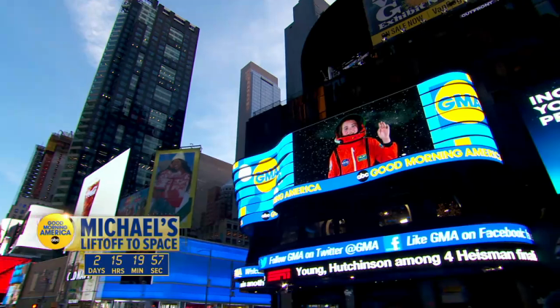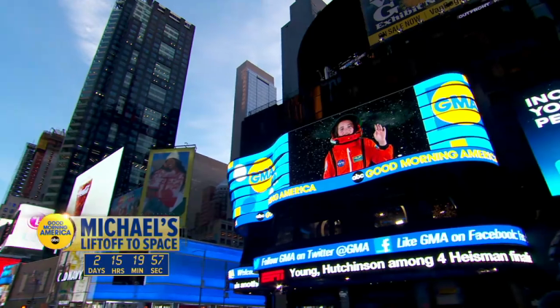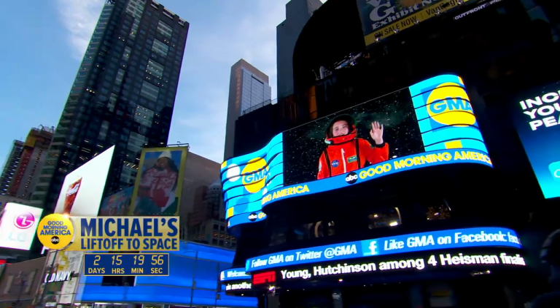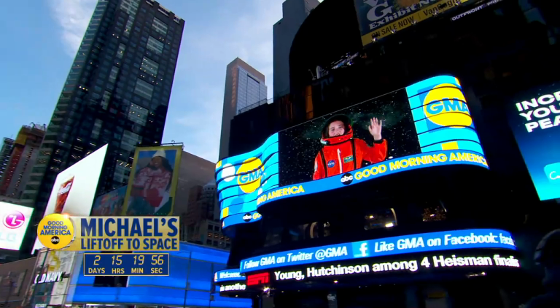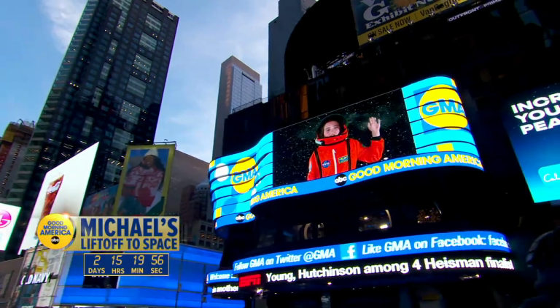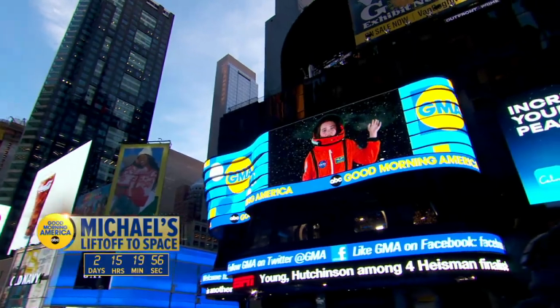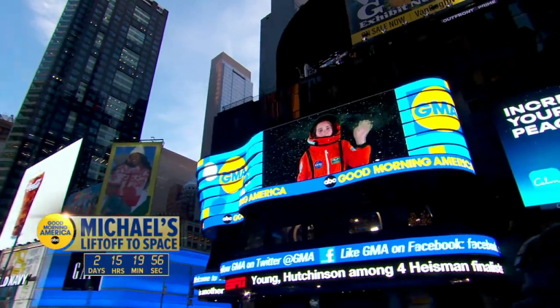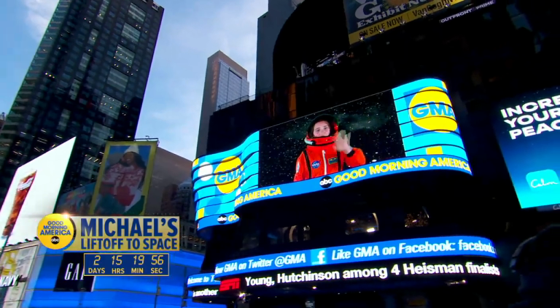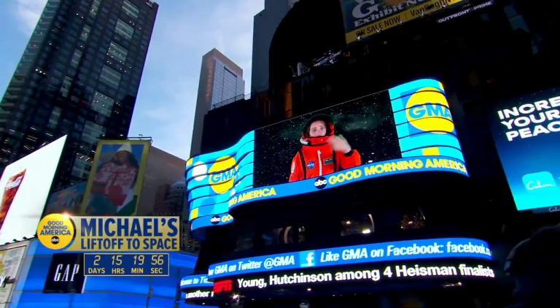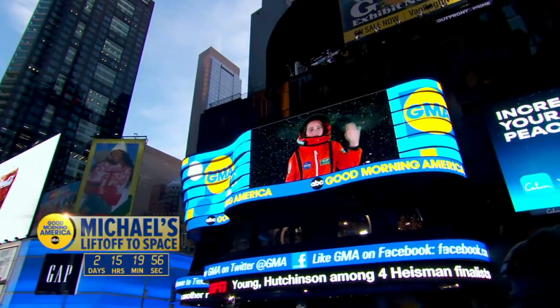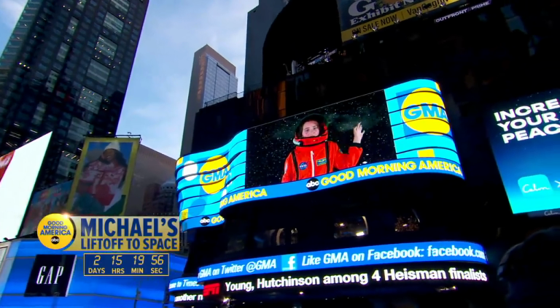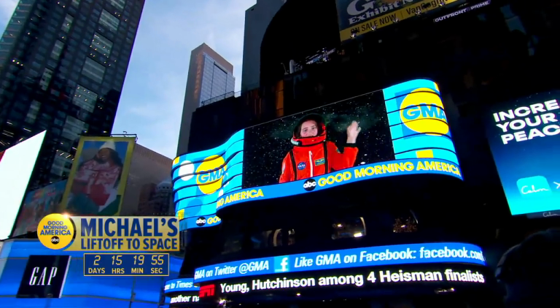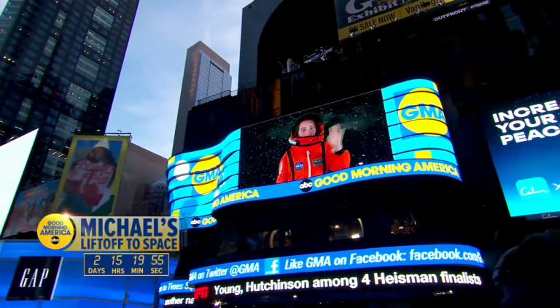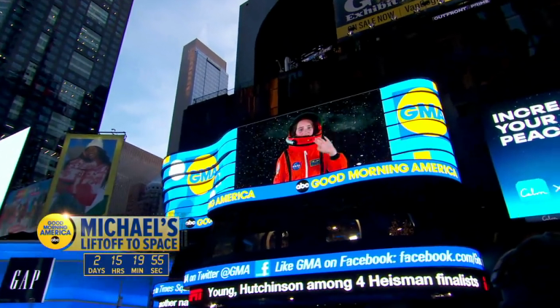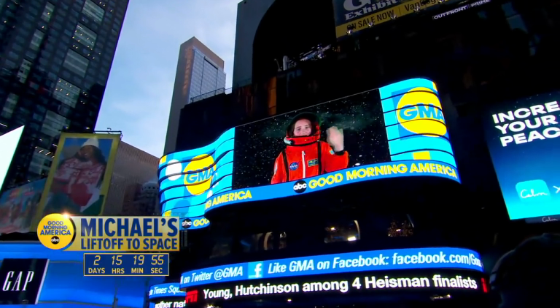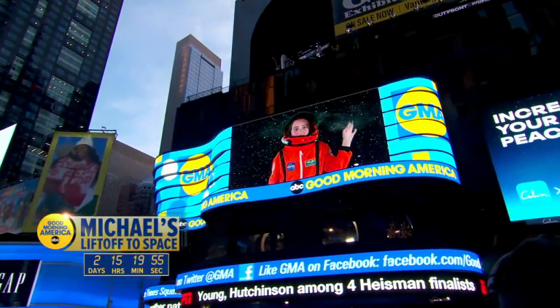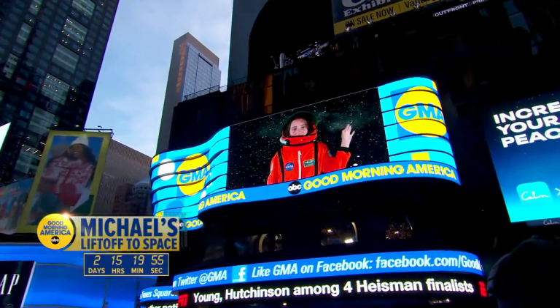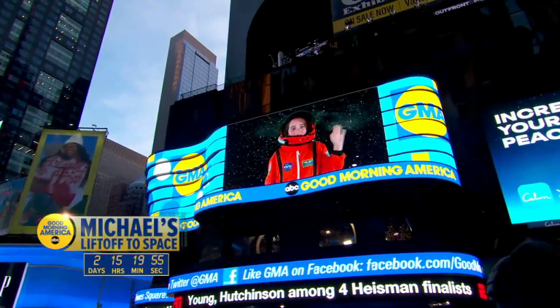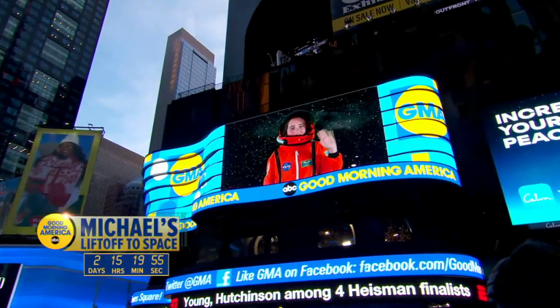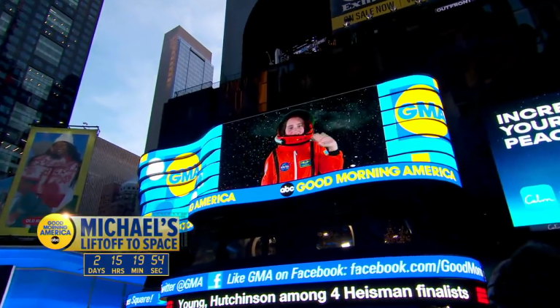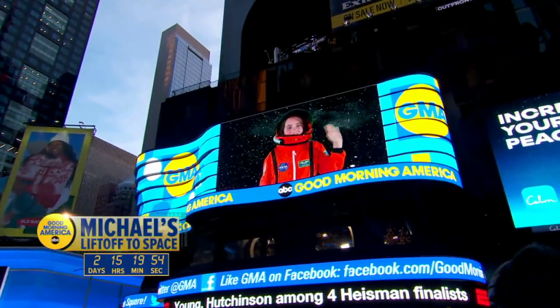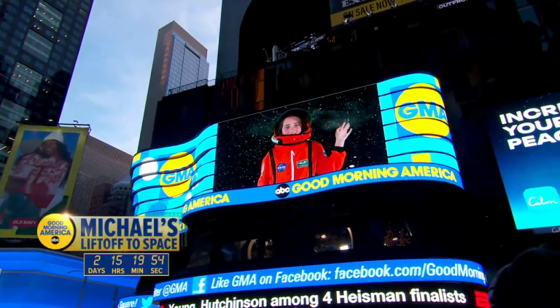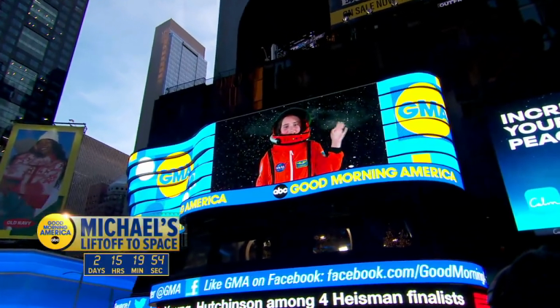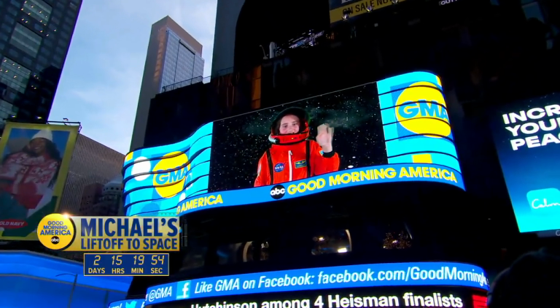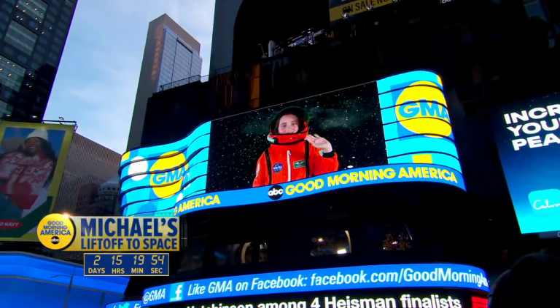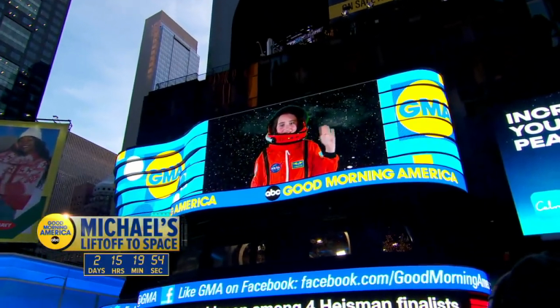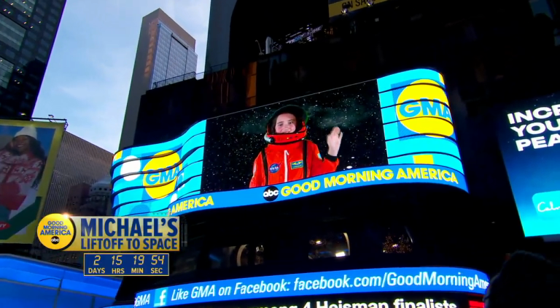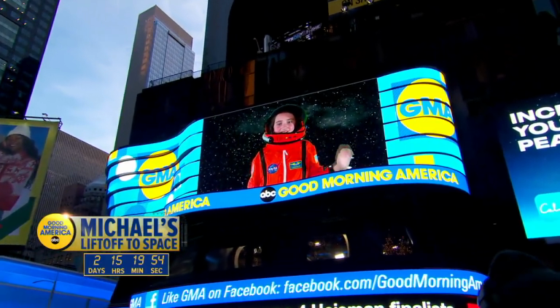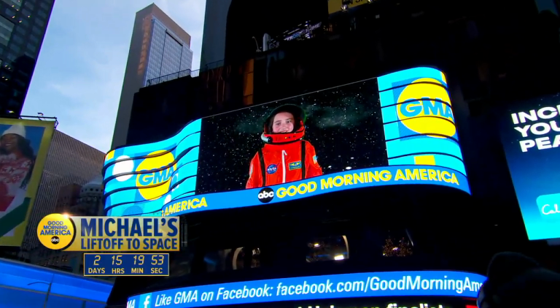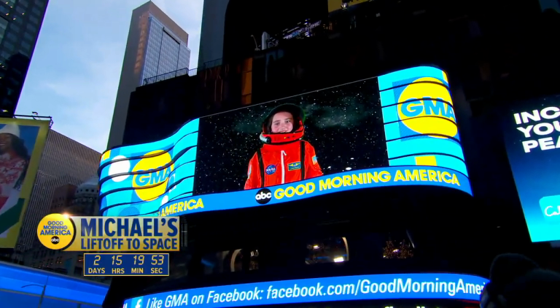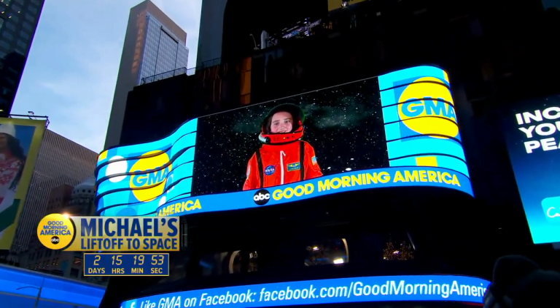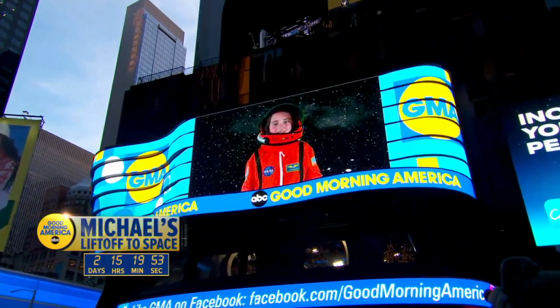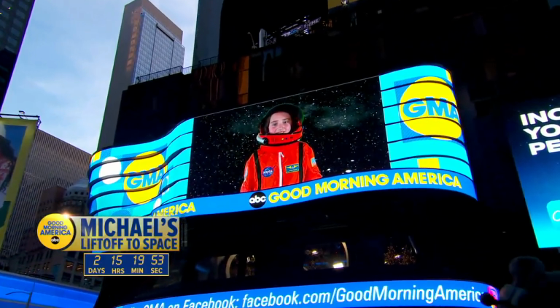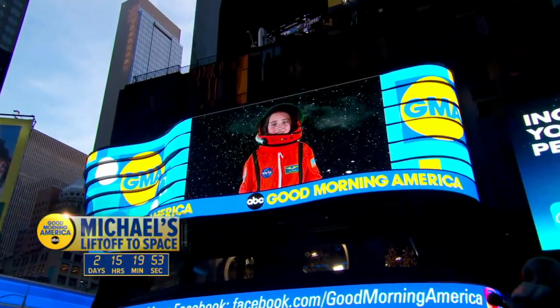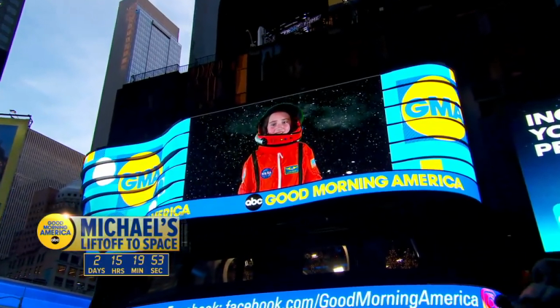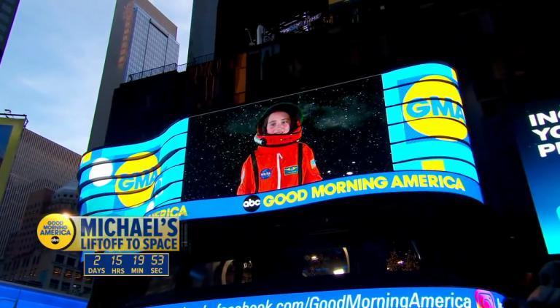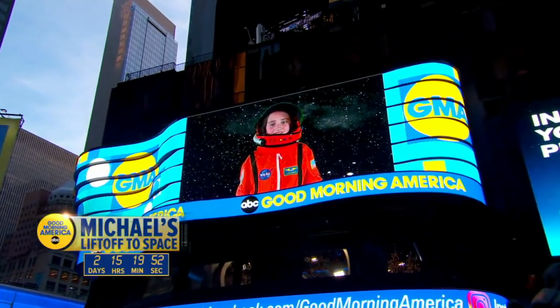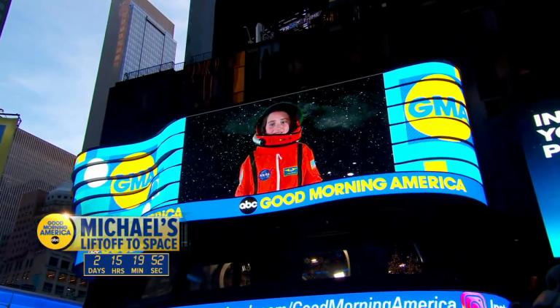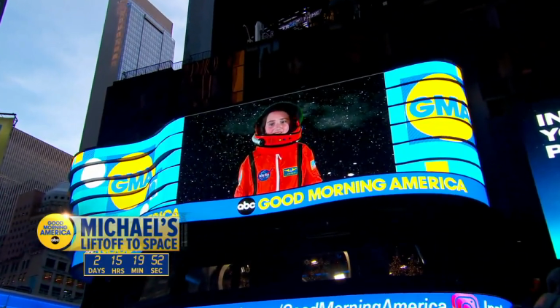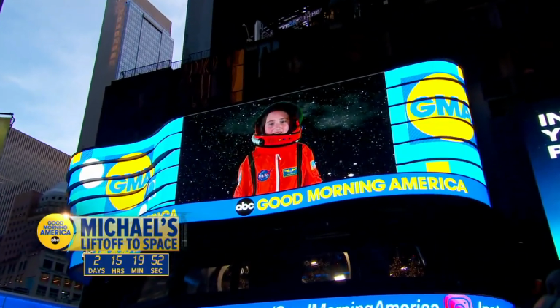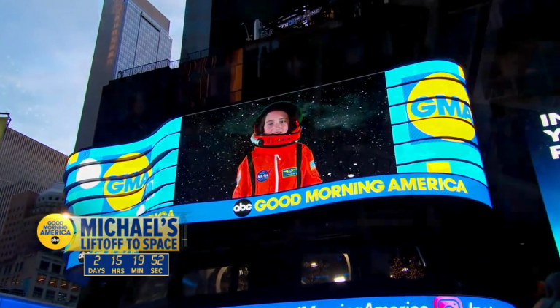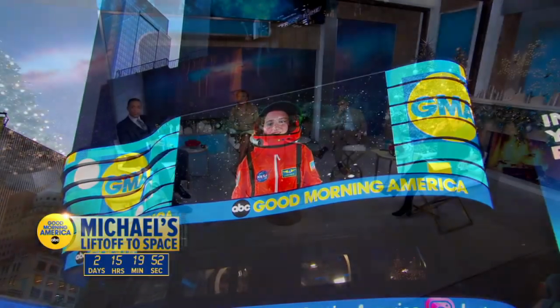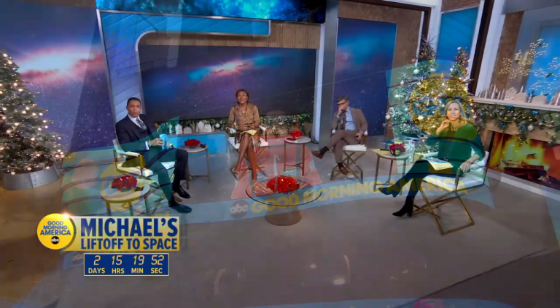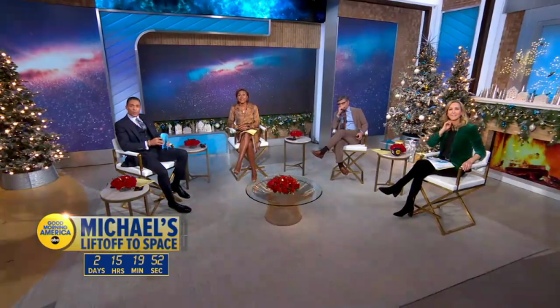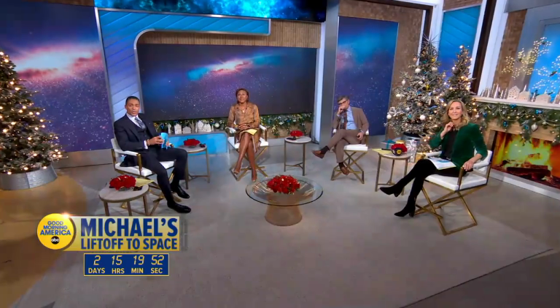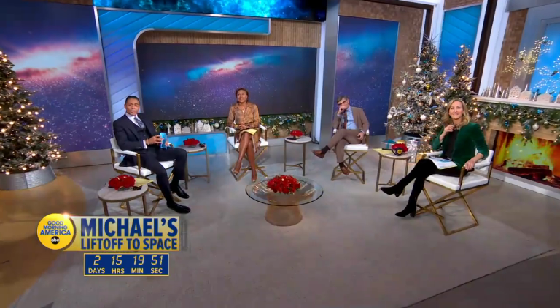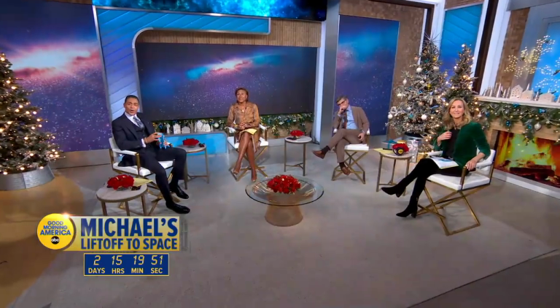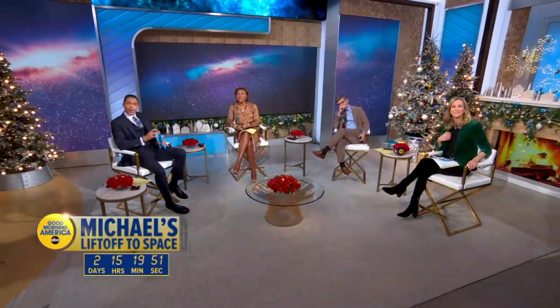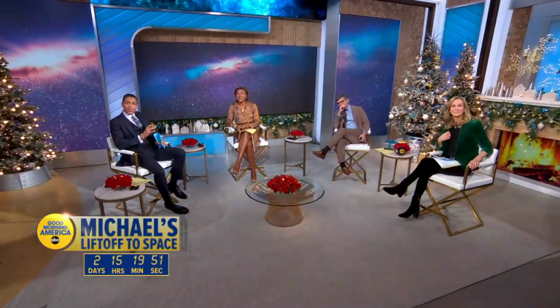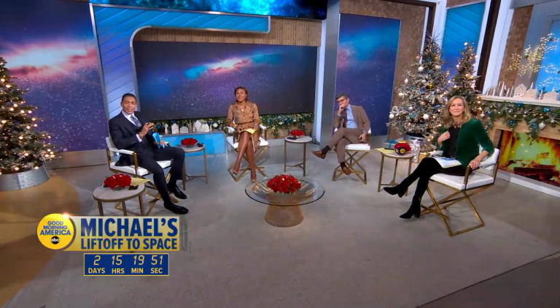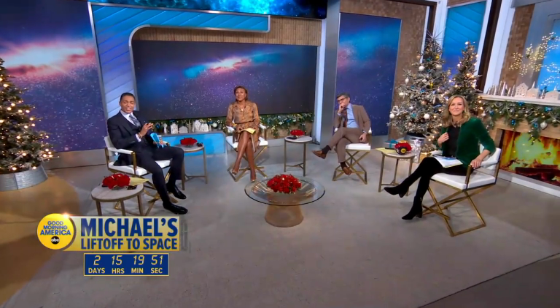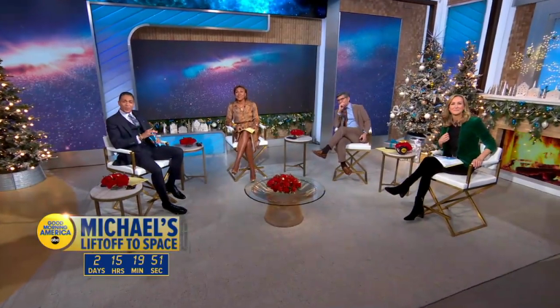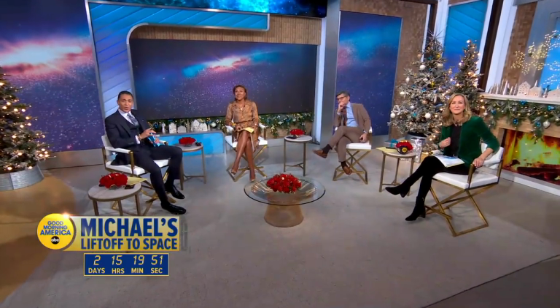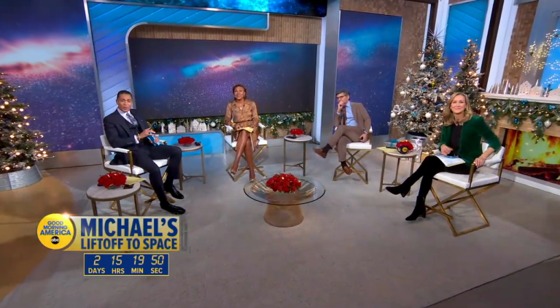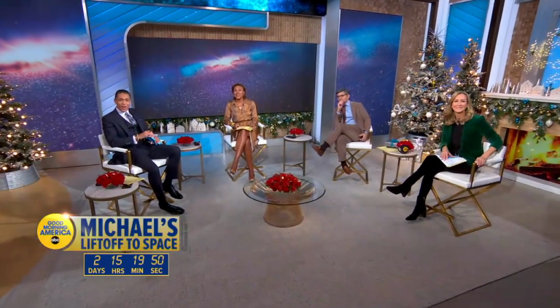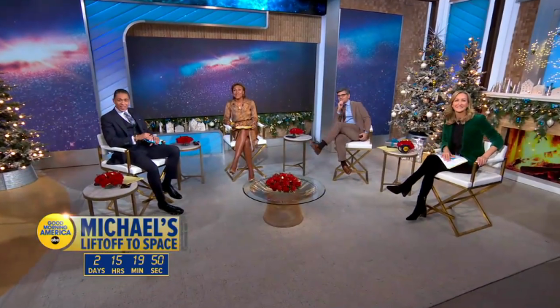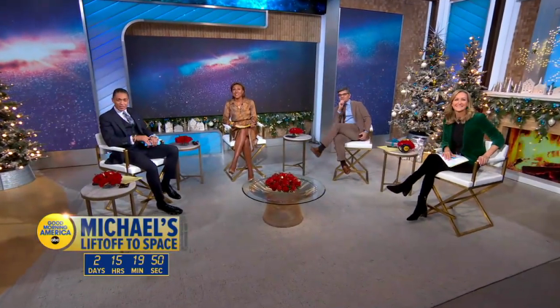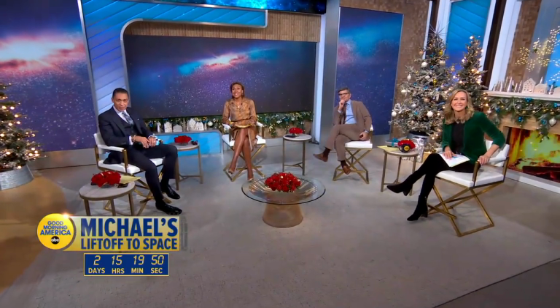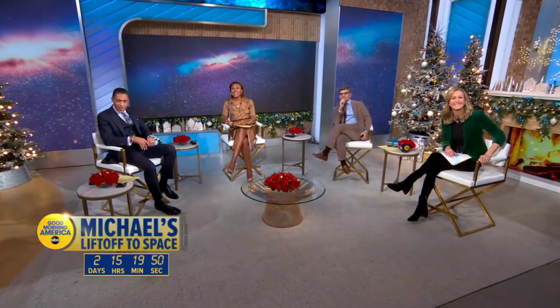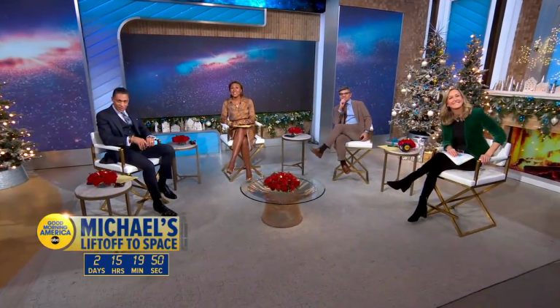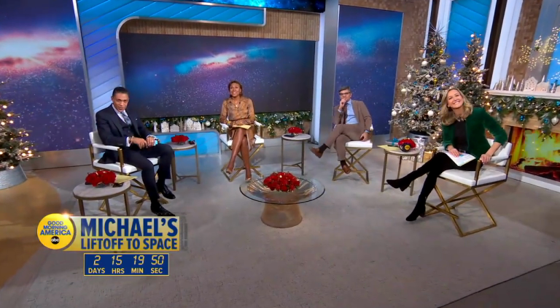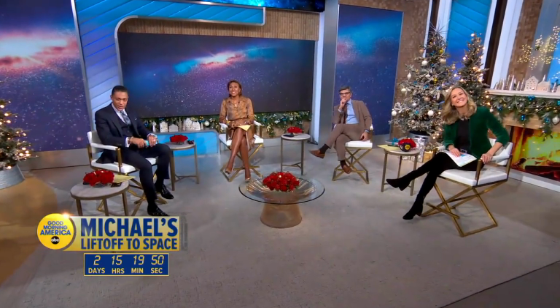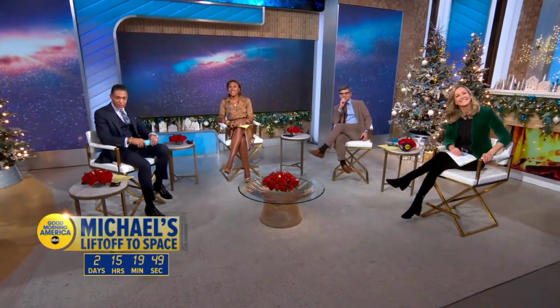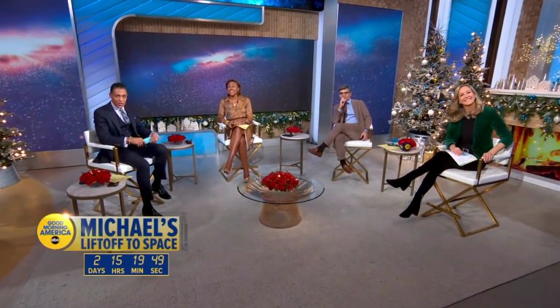Good morning, America. Now, that is a great Good Morning America right there. Welcome back, everybody, all week long.